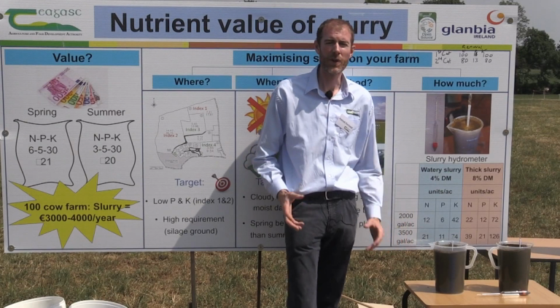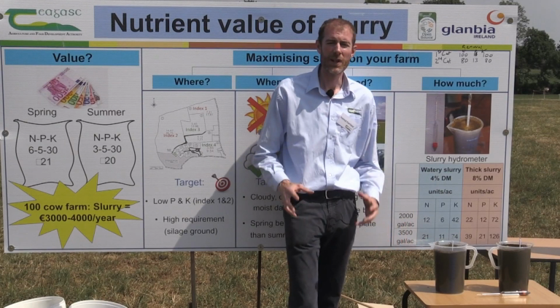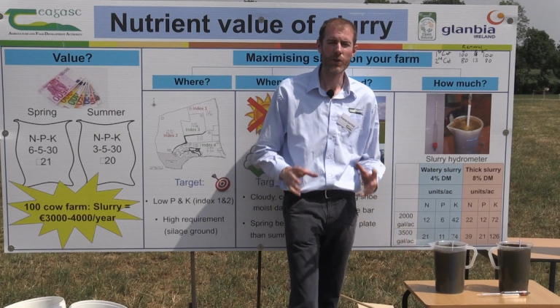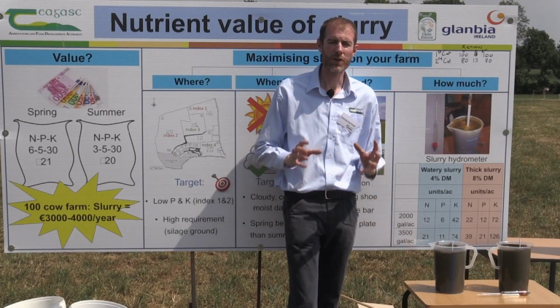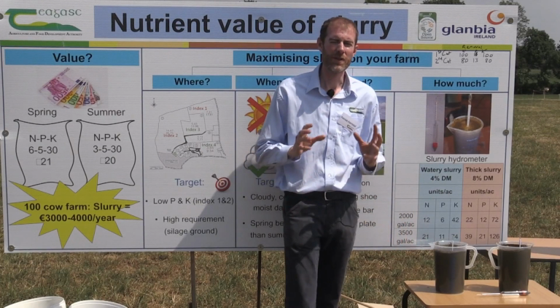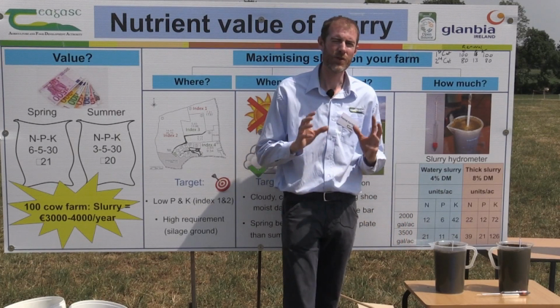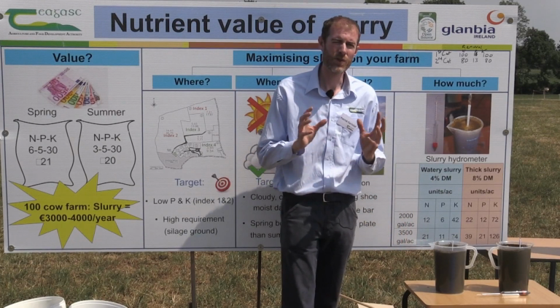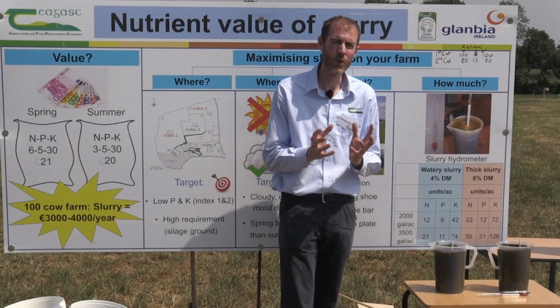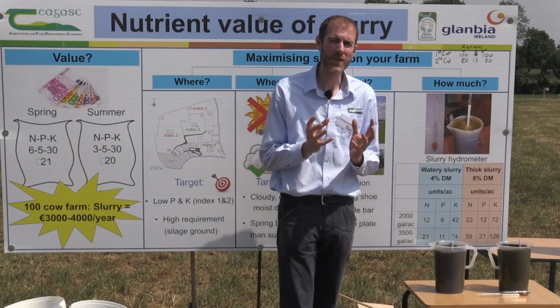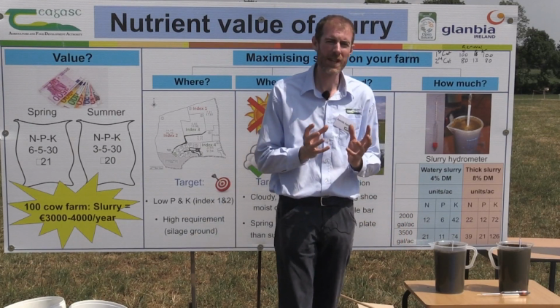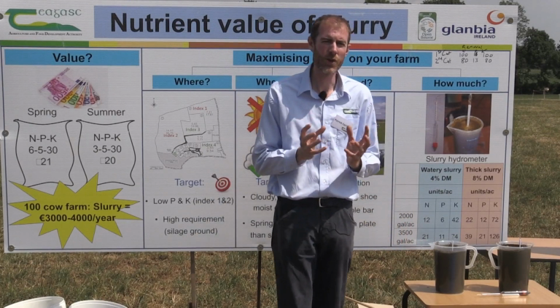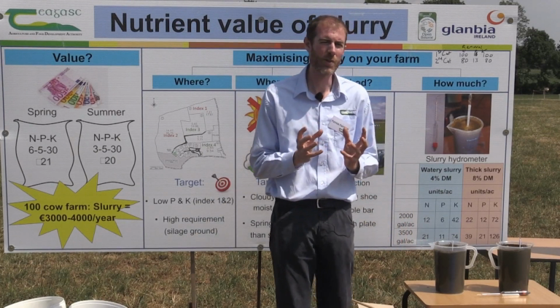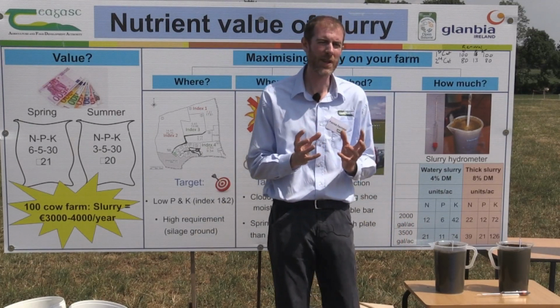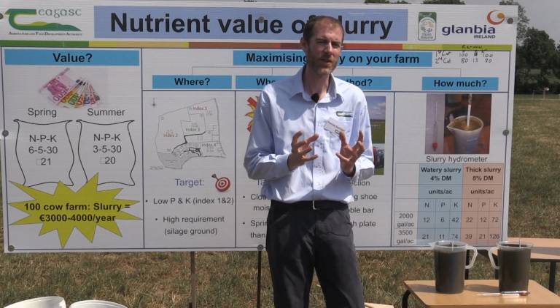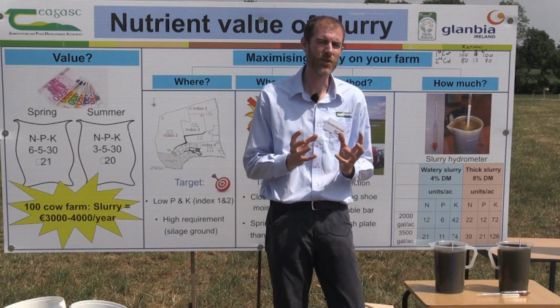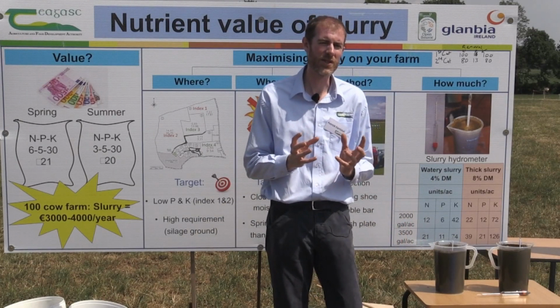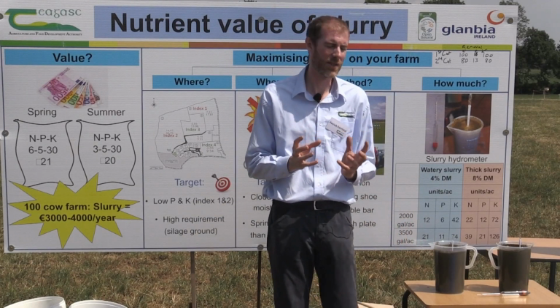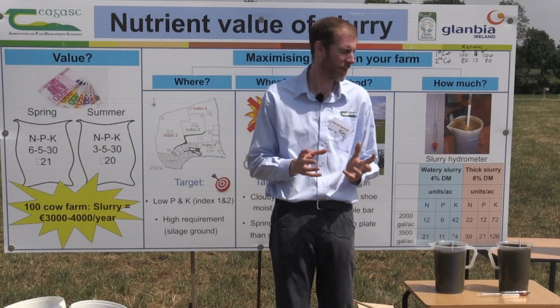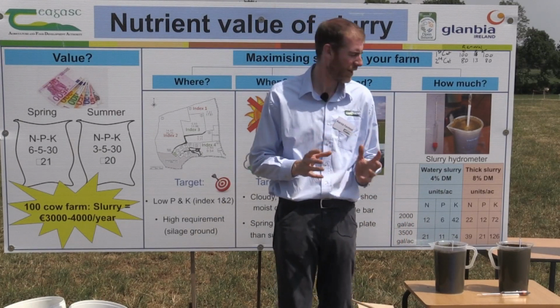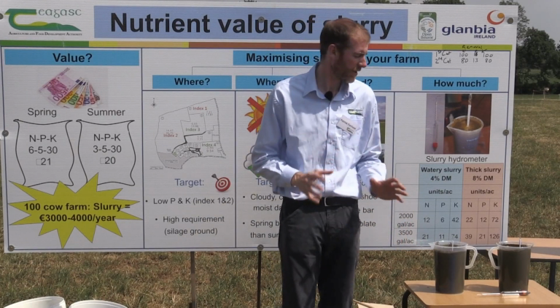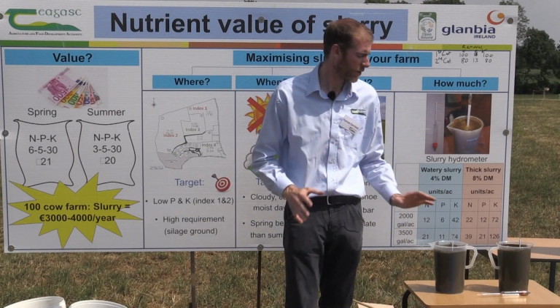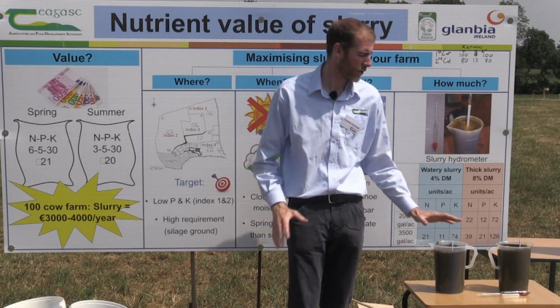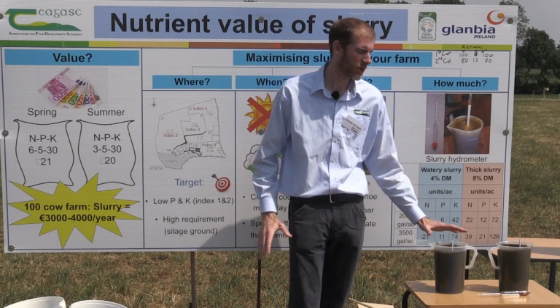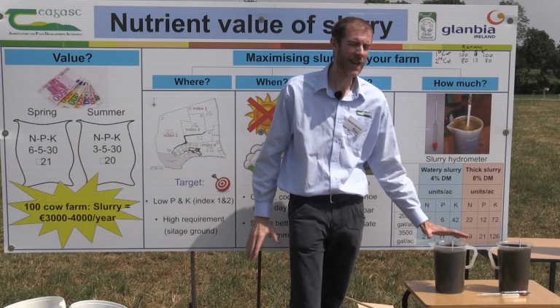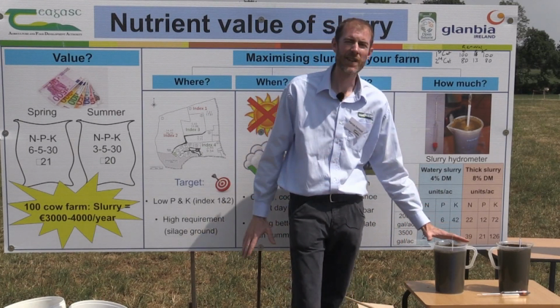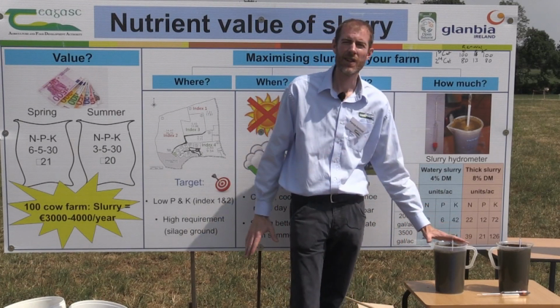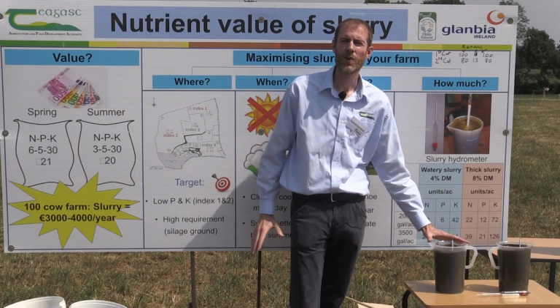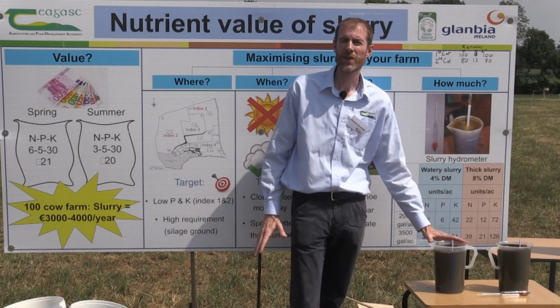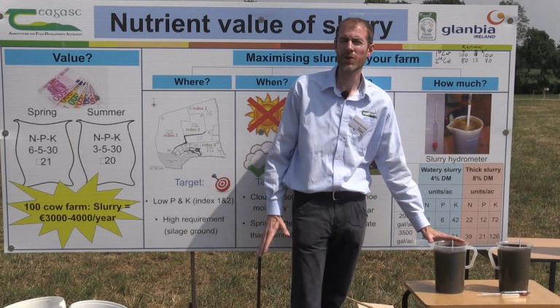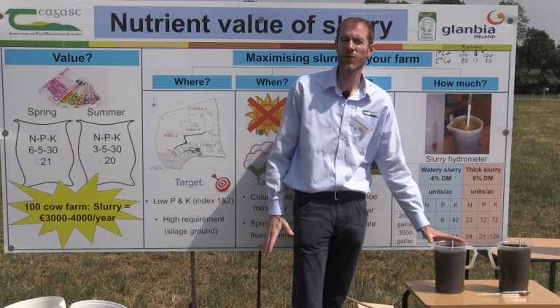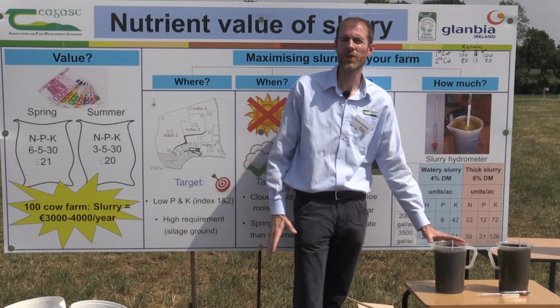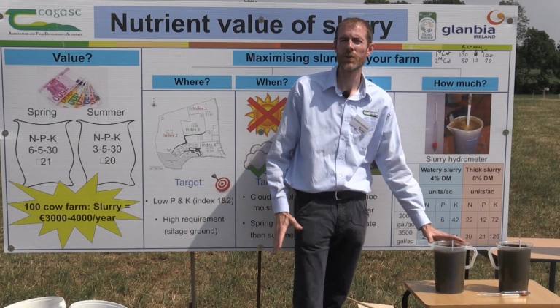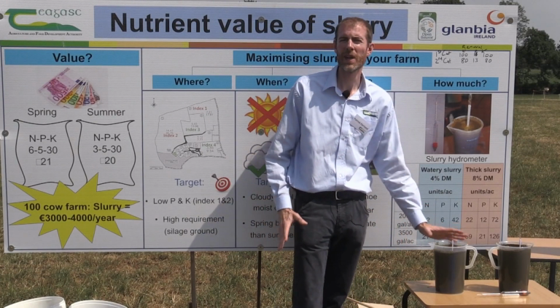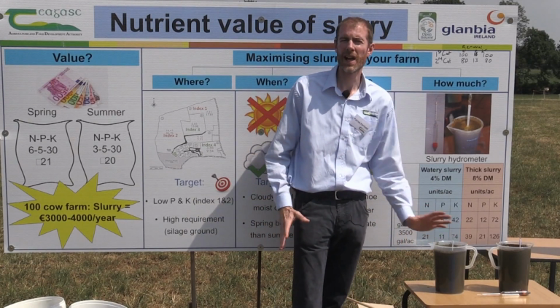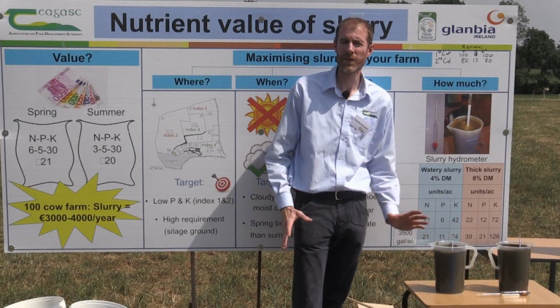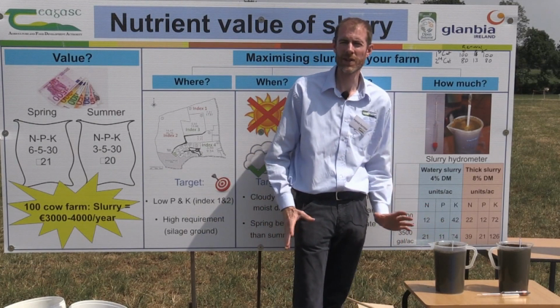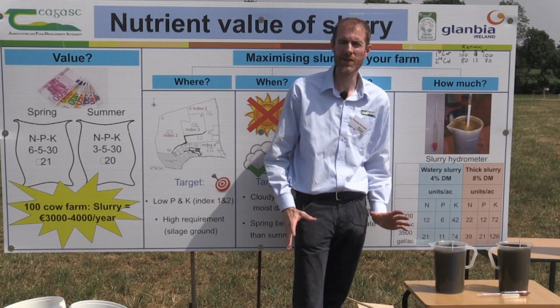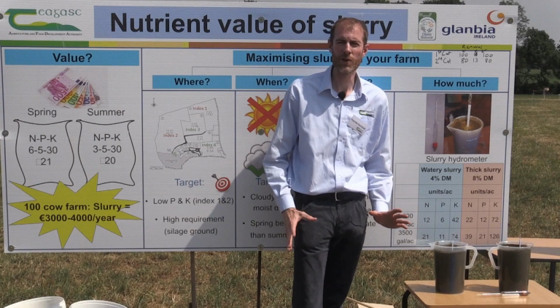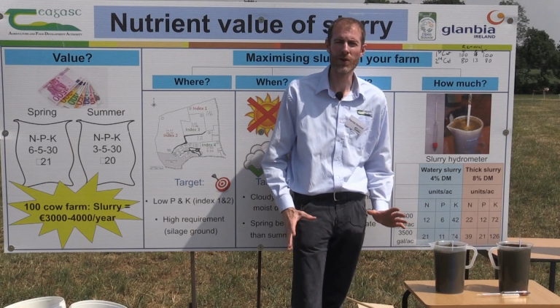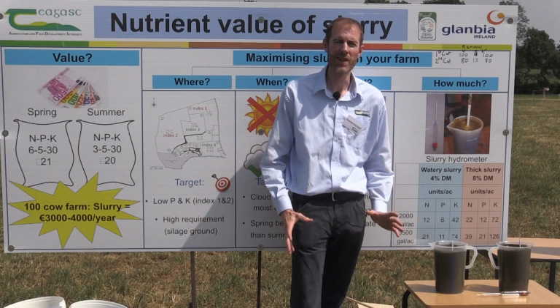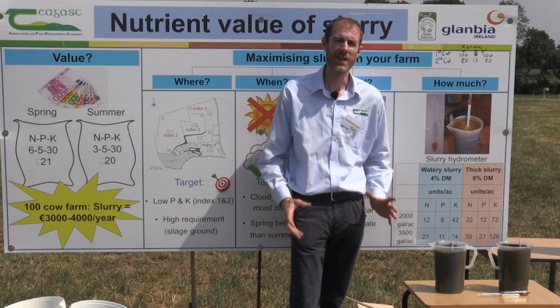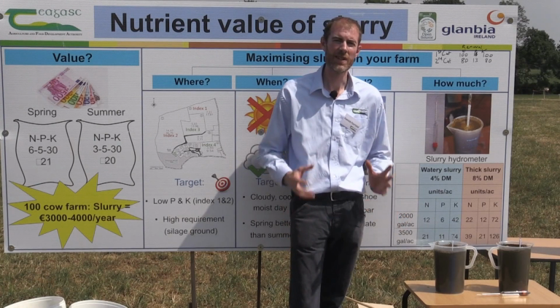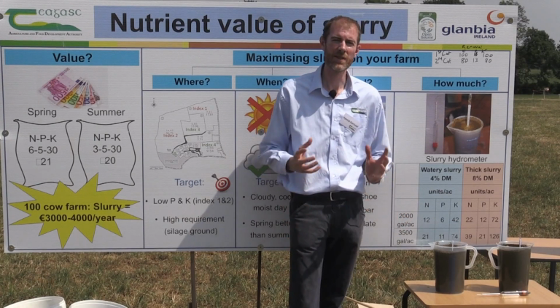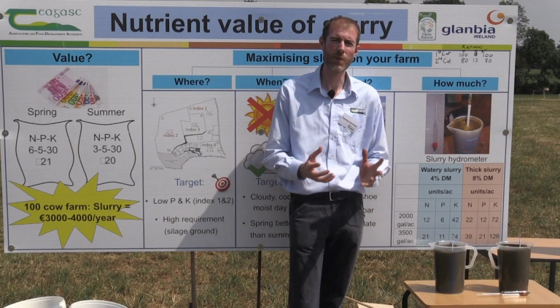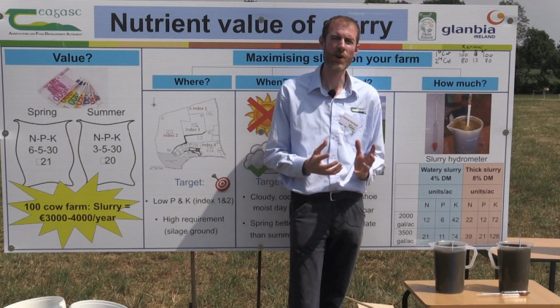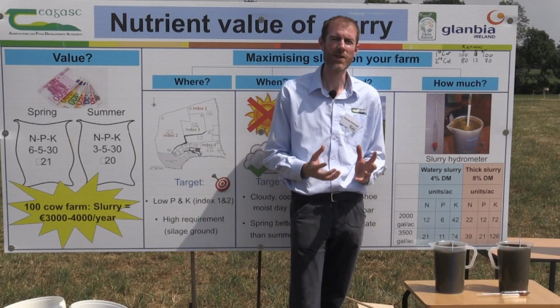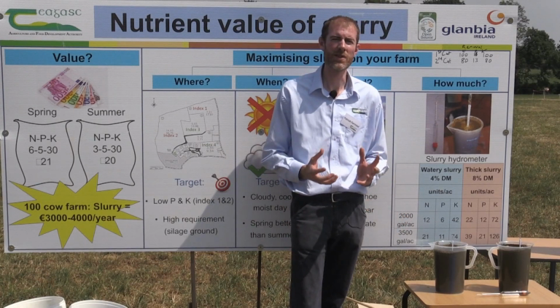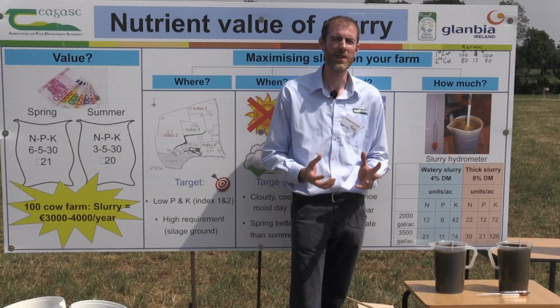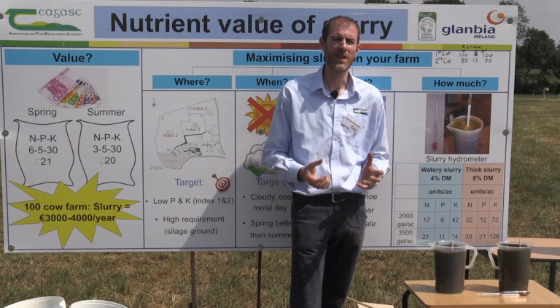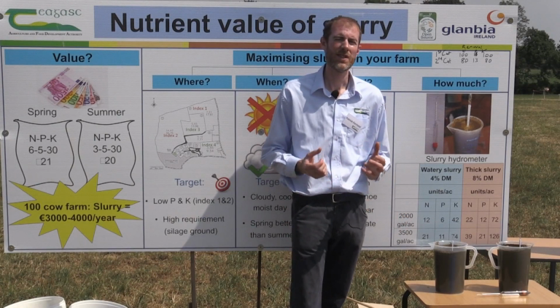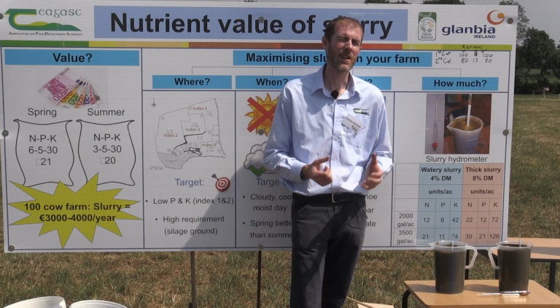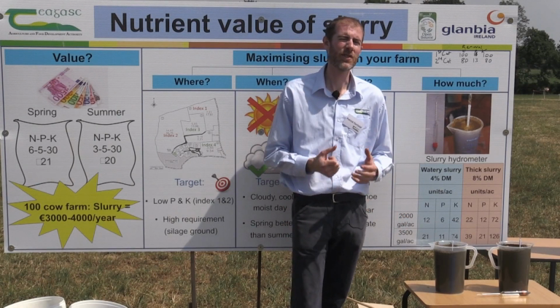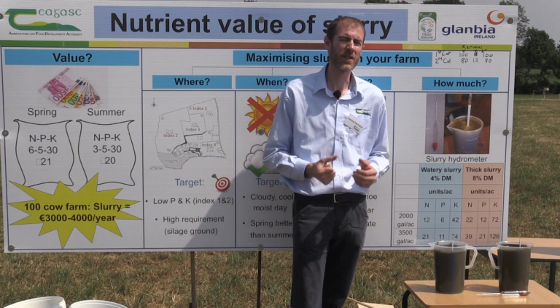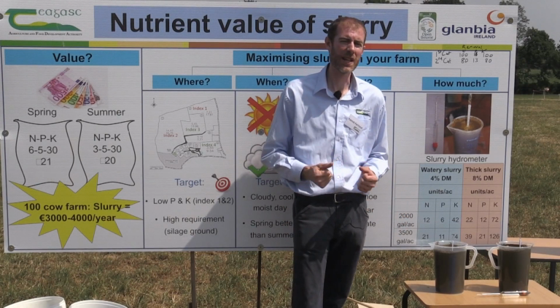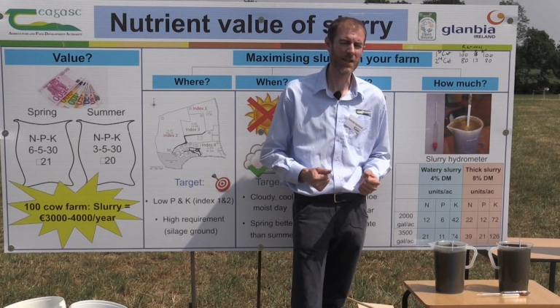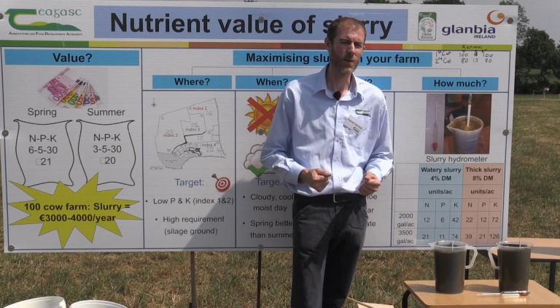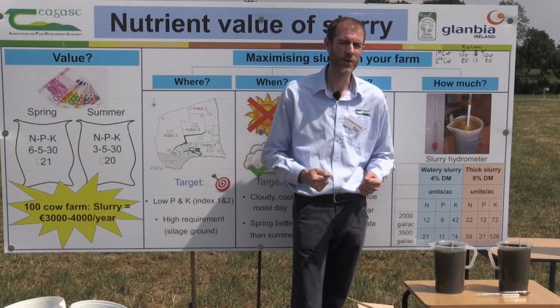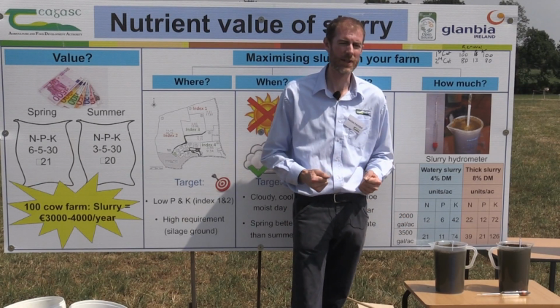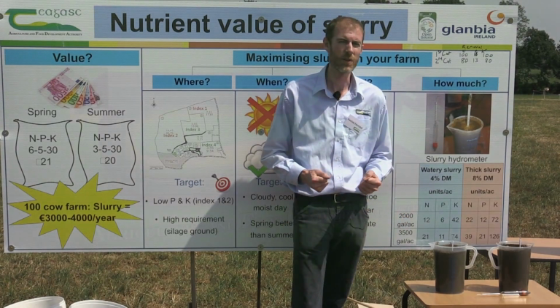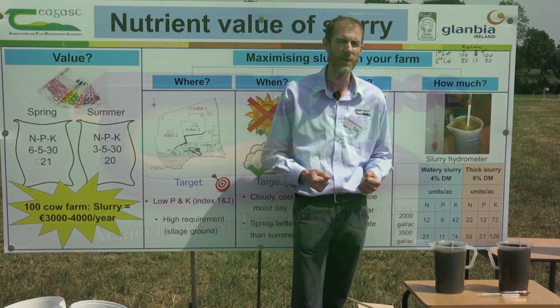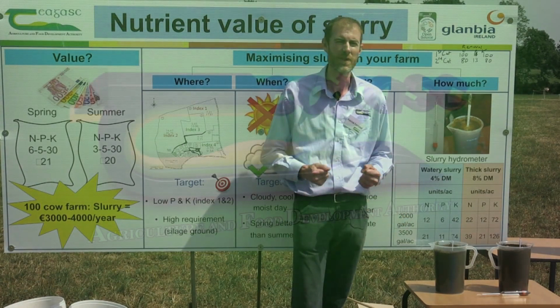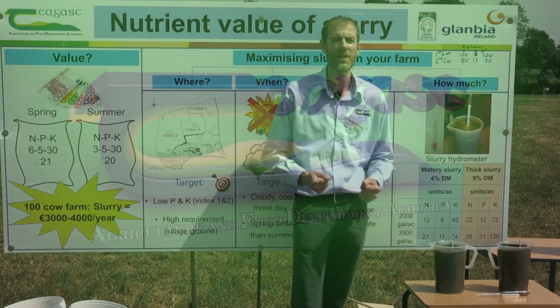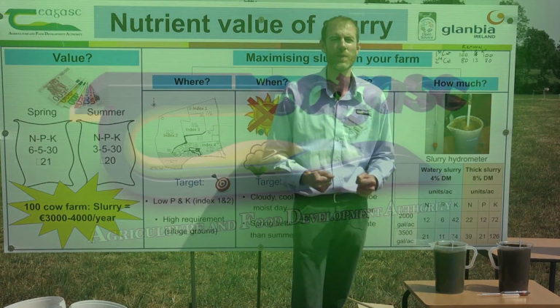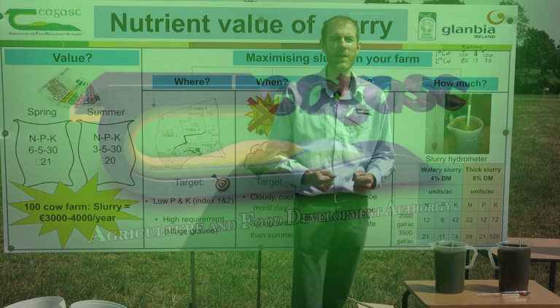One take-home message is that understanding what nutrients we have in the slurry is important to actually get the most out of it.